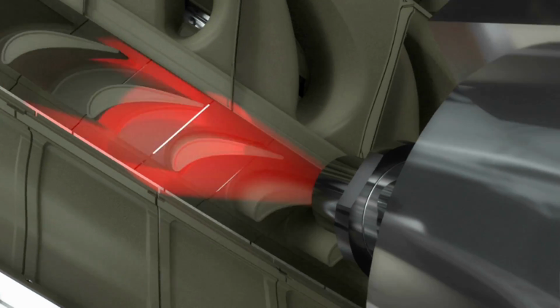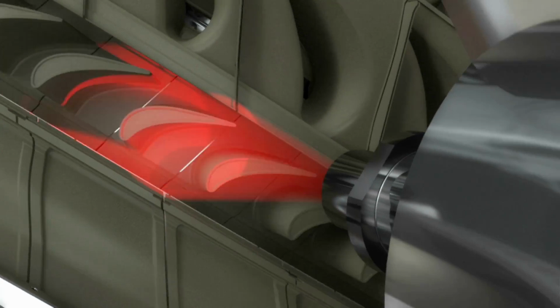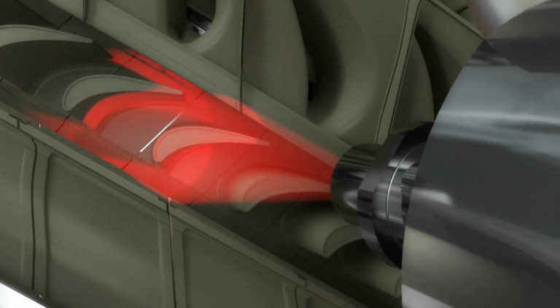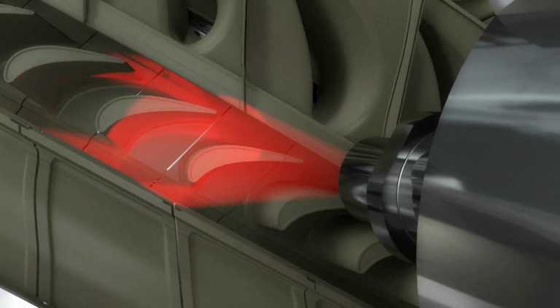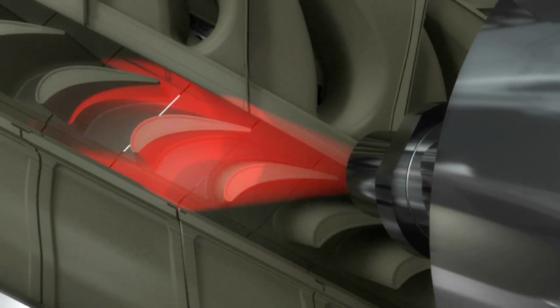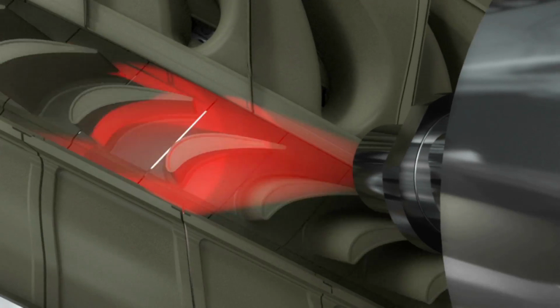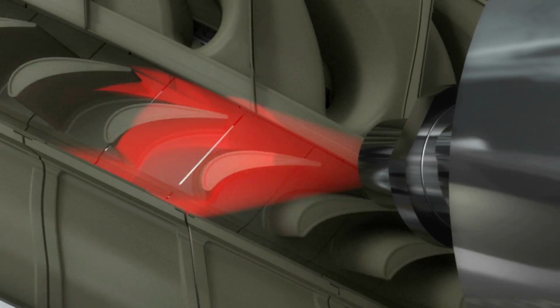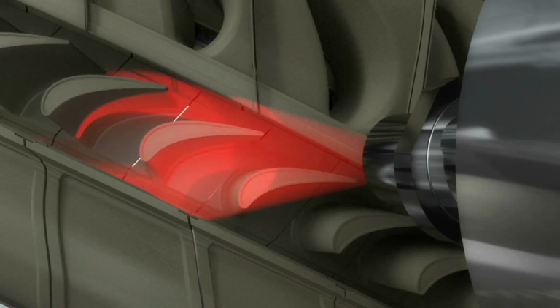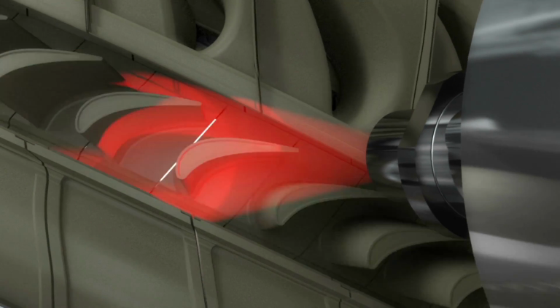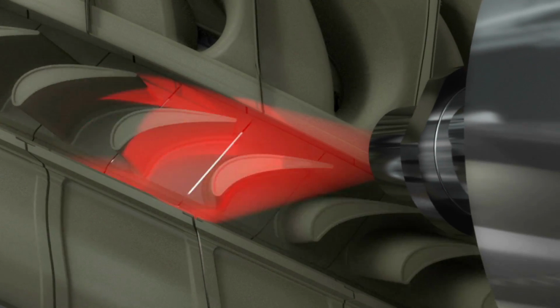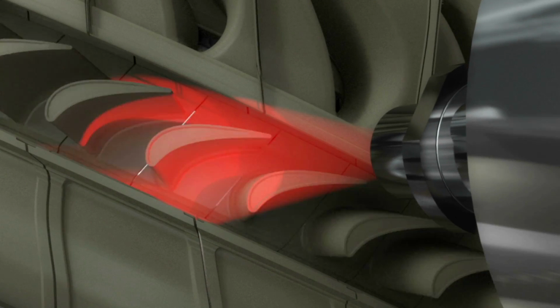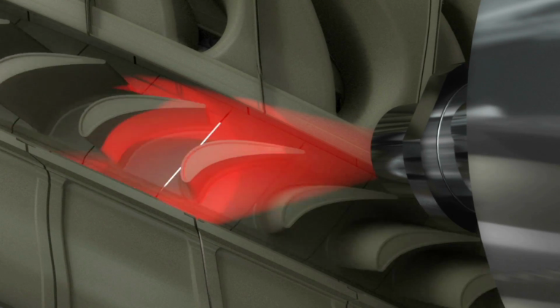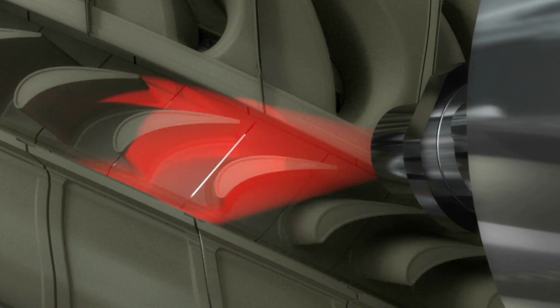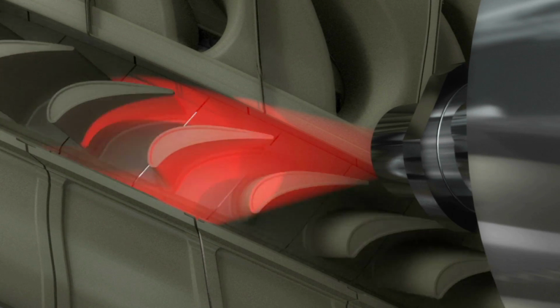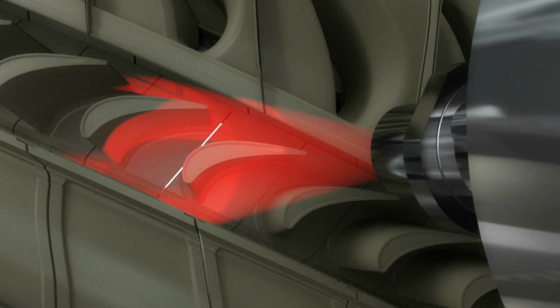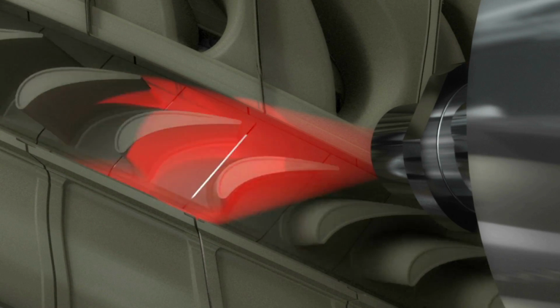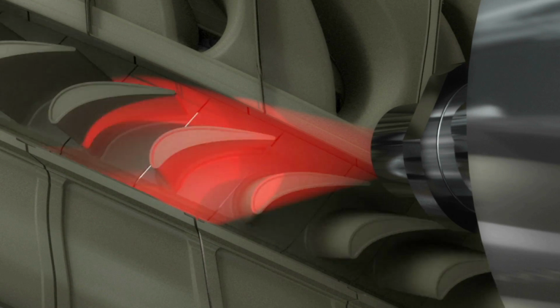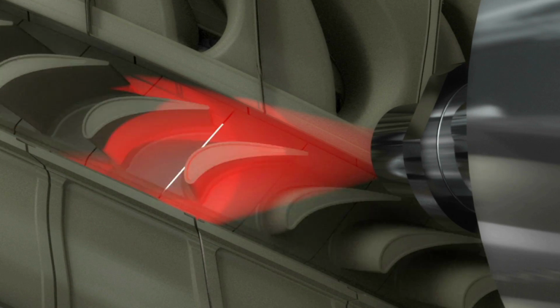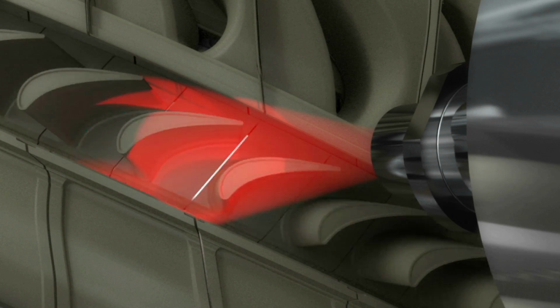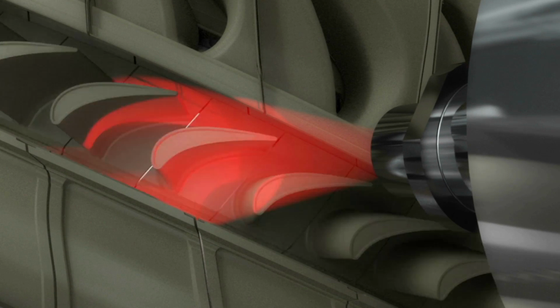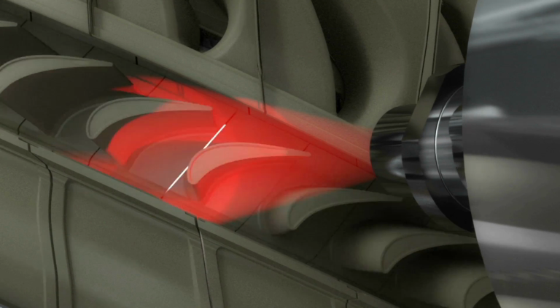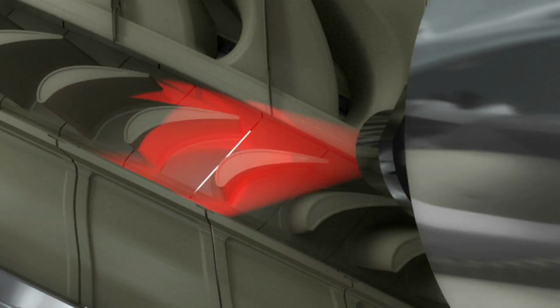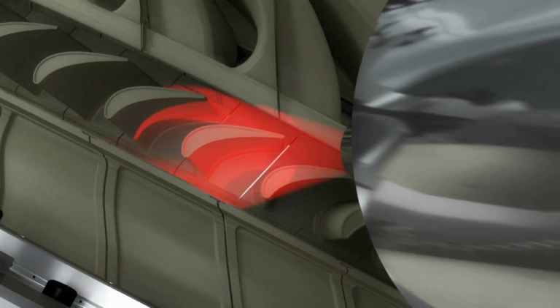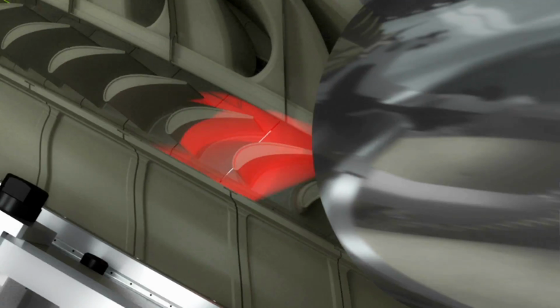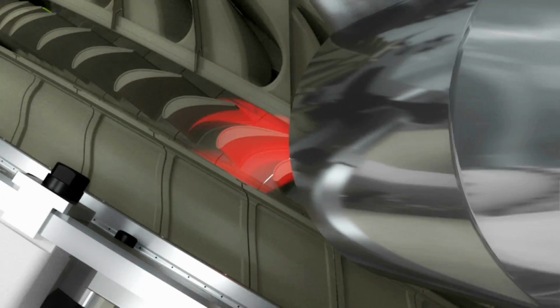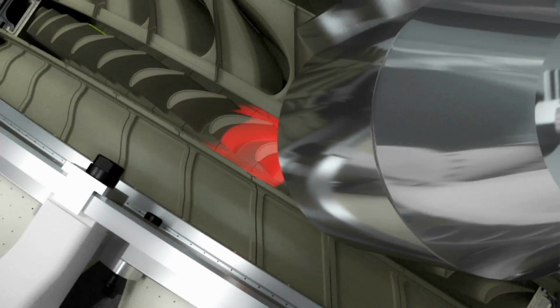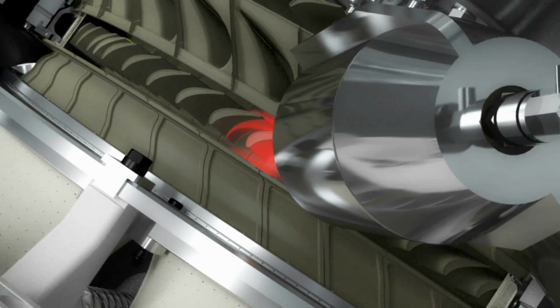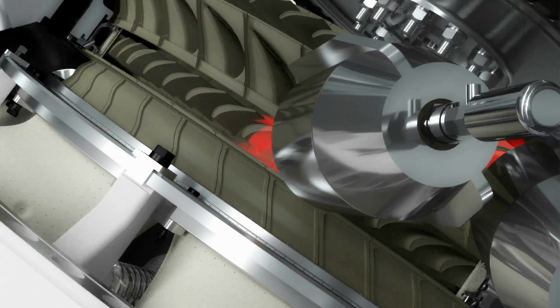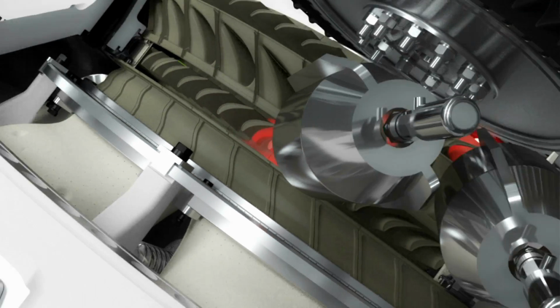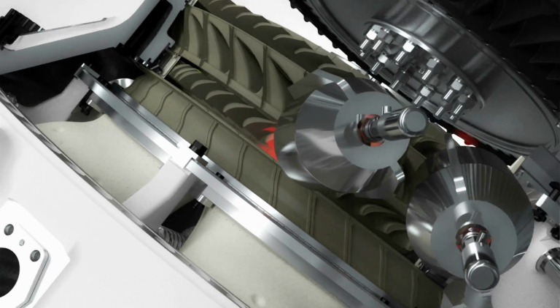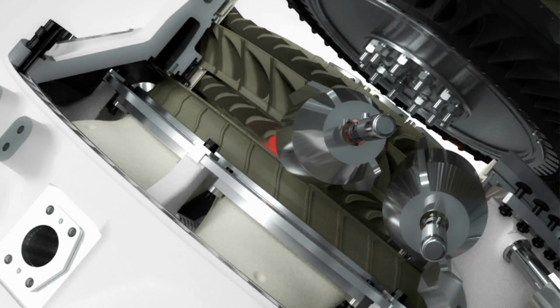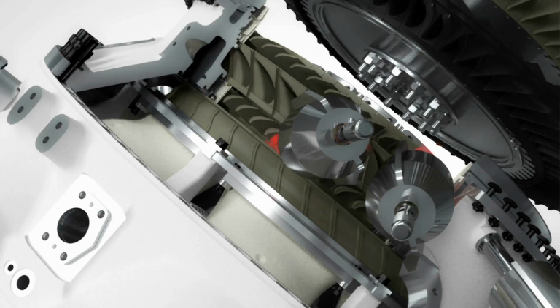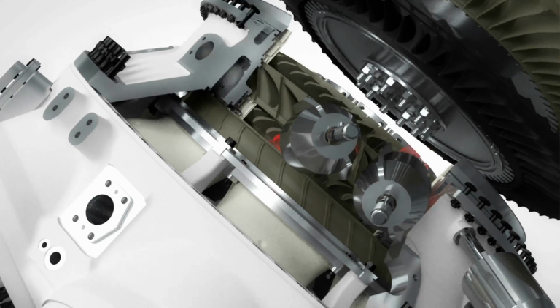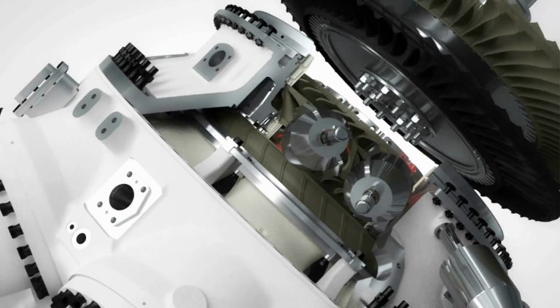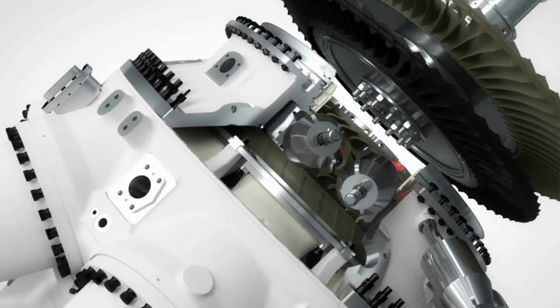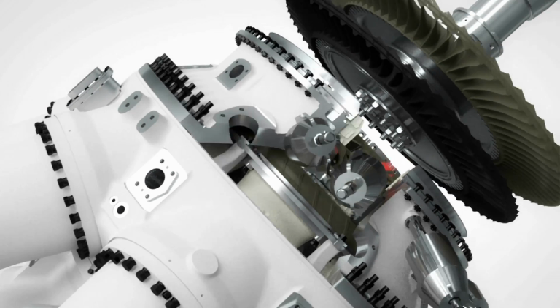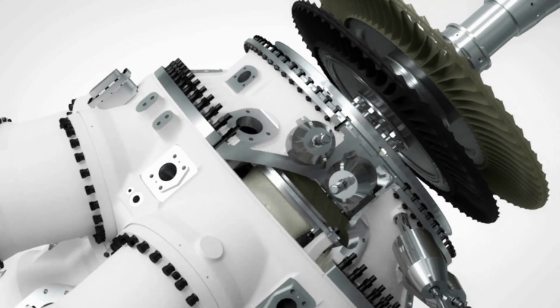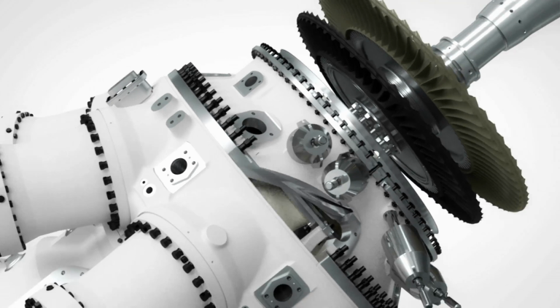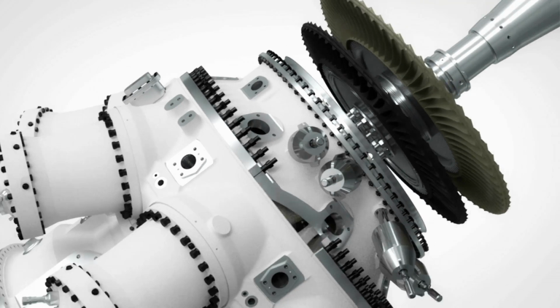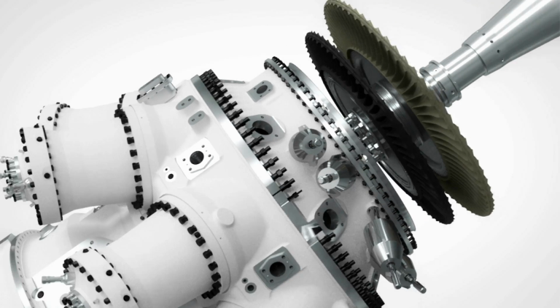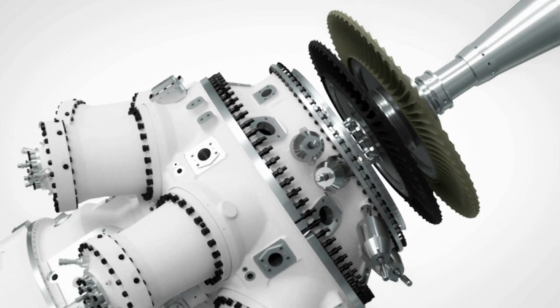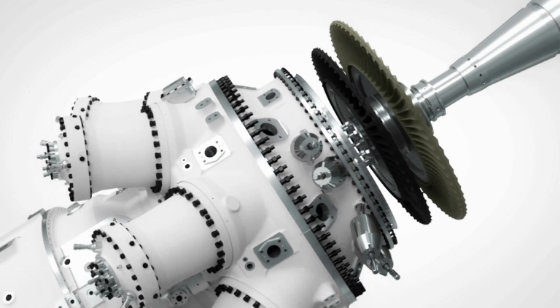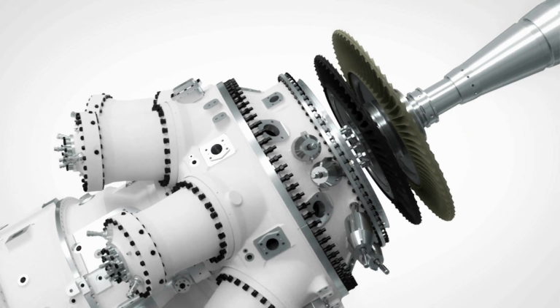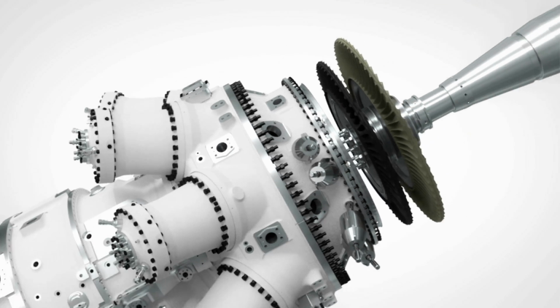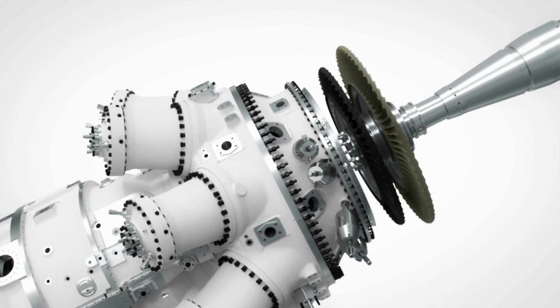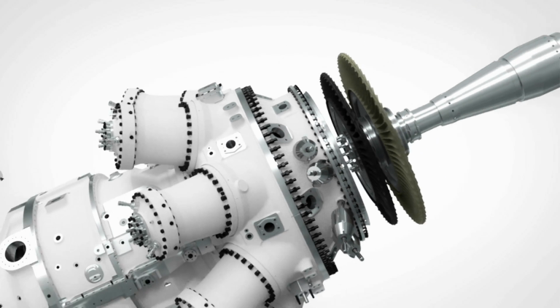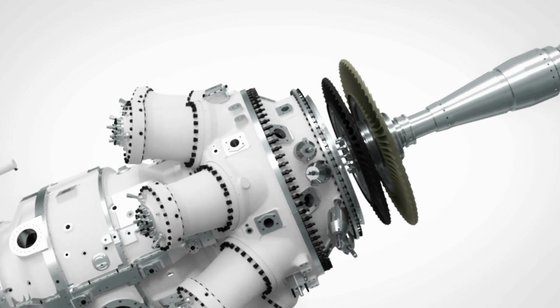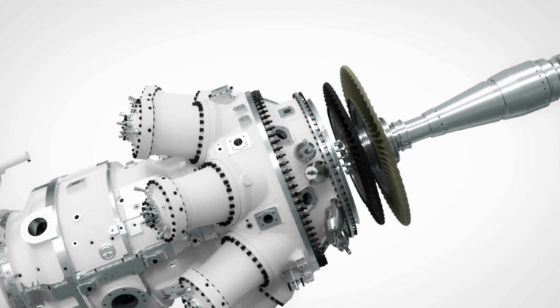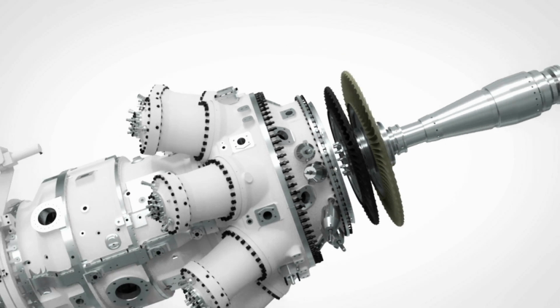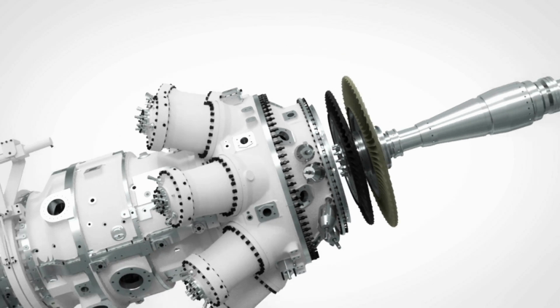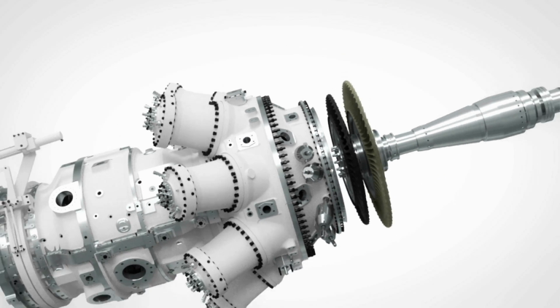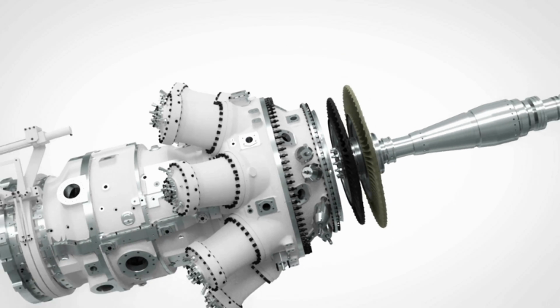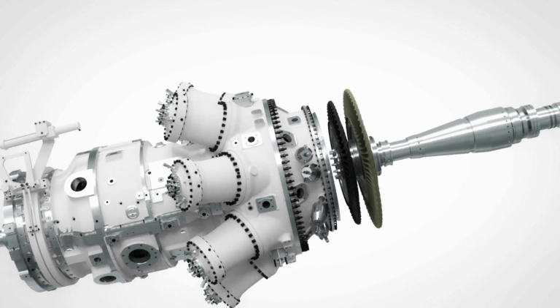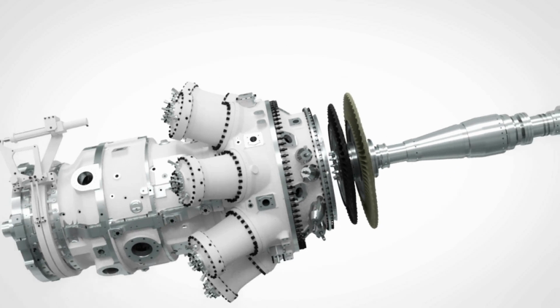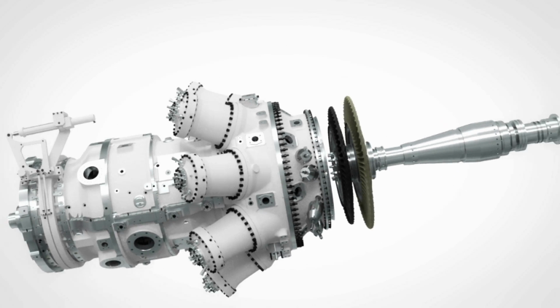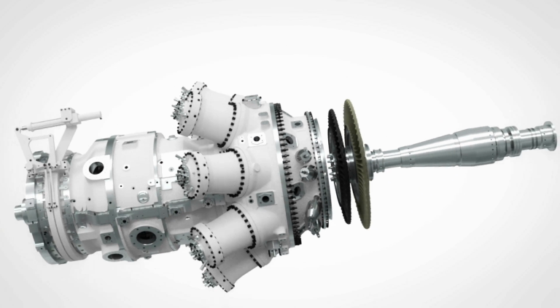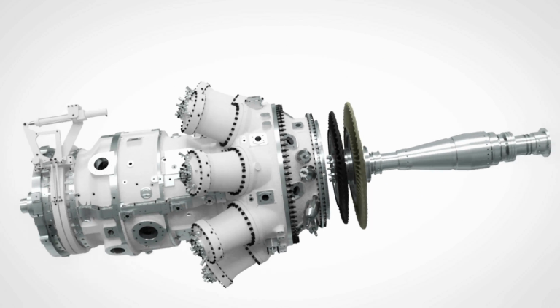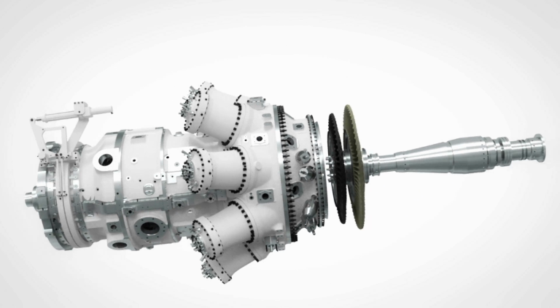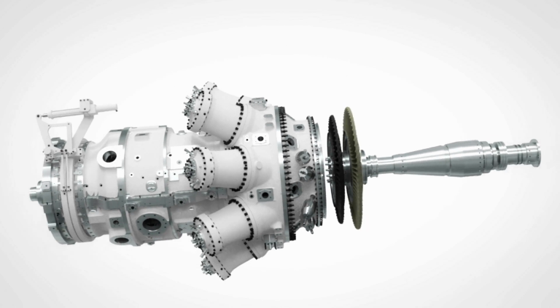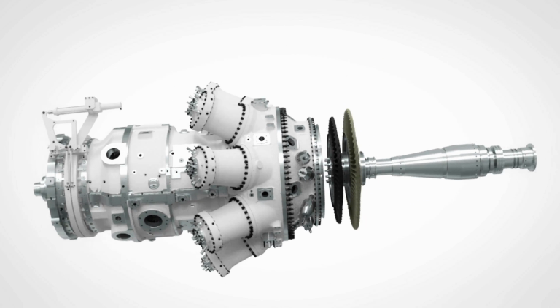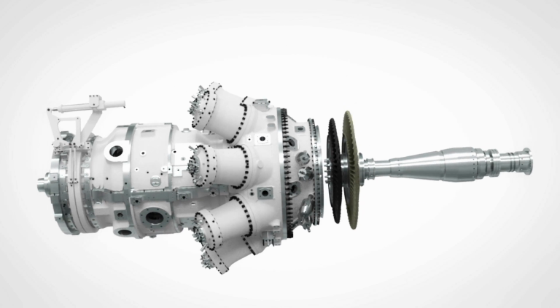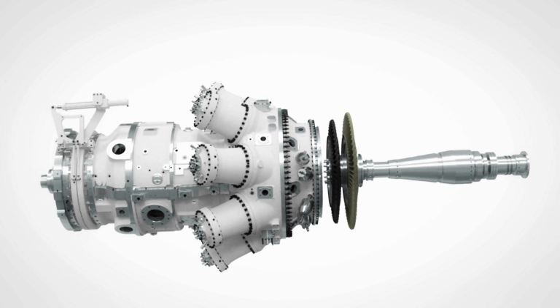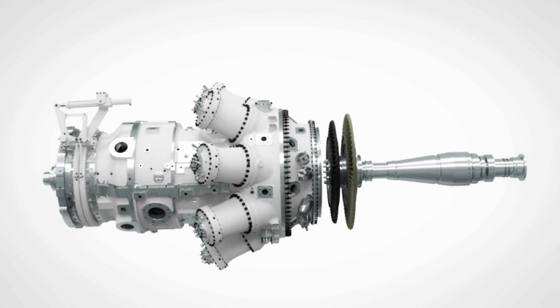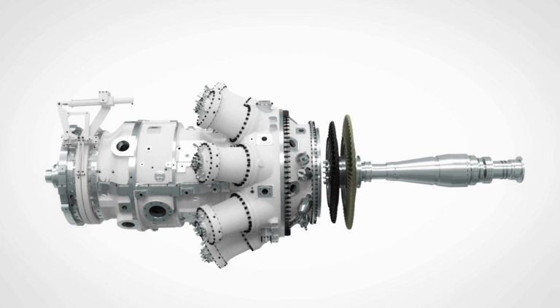Infrared cameras enable early detection of potential deviations, helping to keep the turbine in a good, healthy condition.